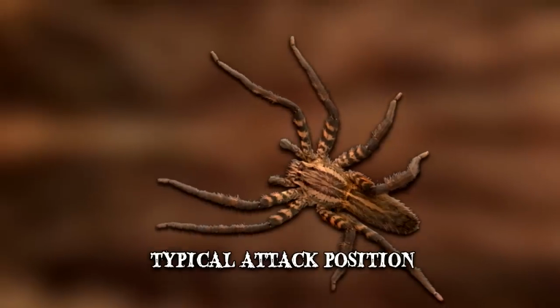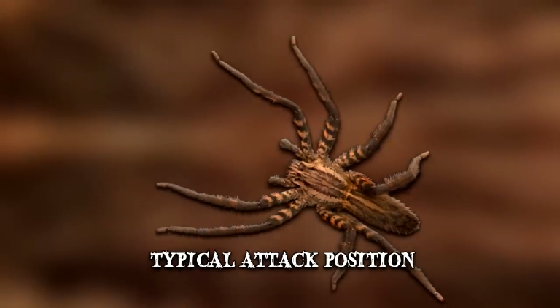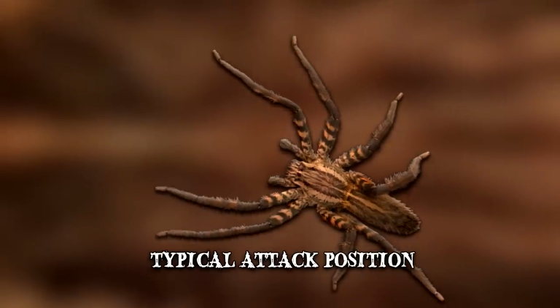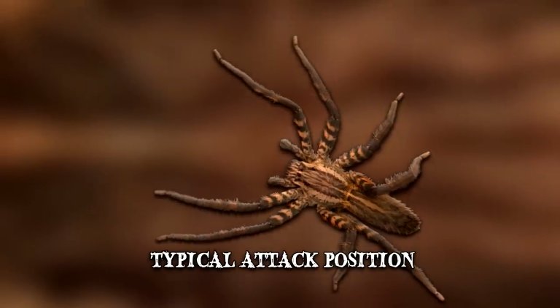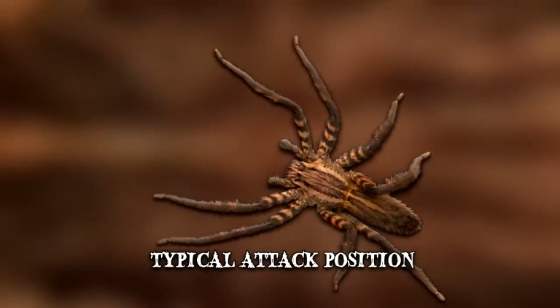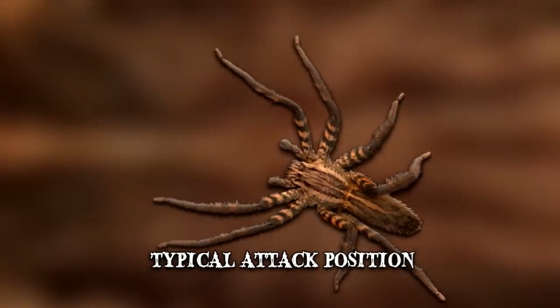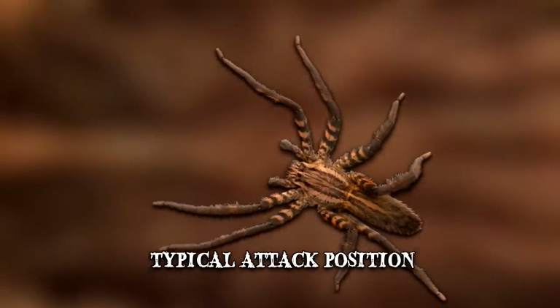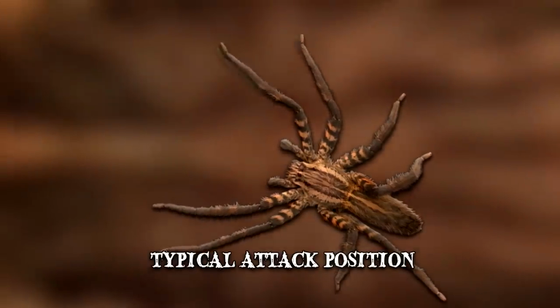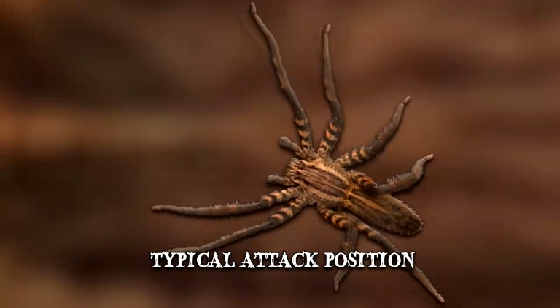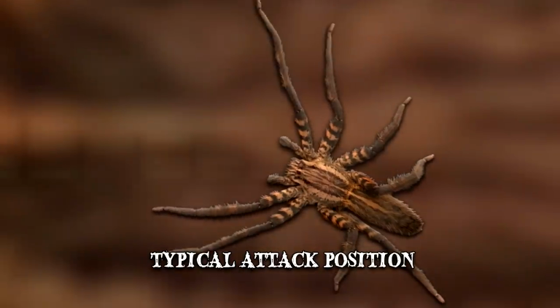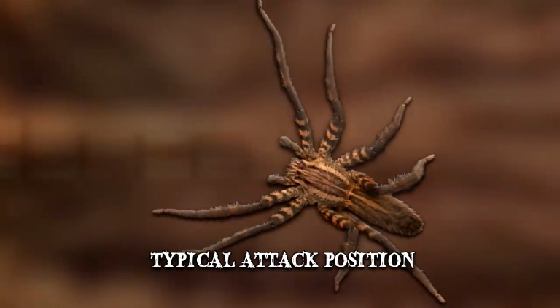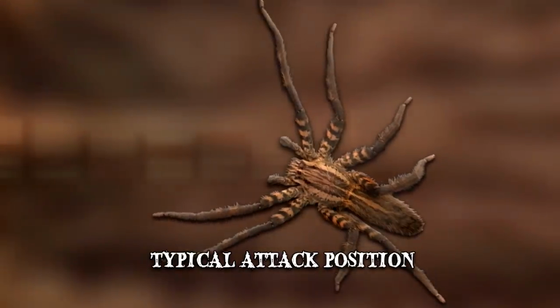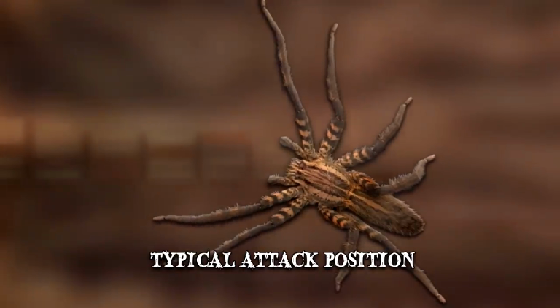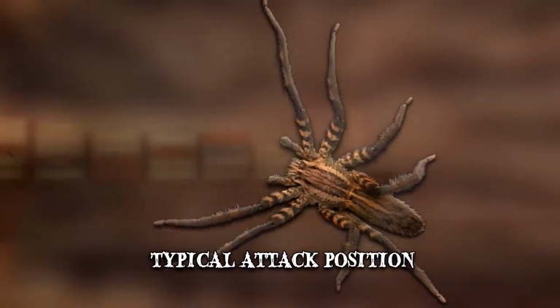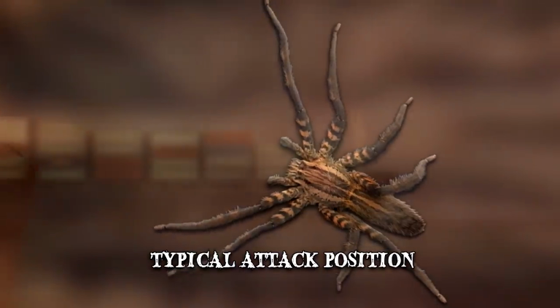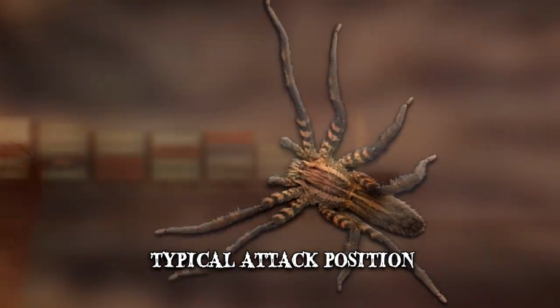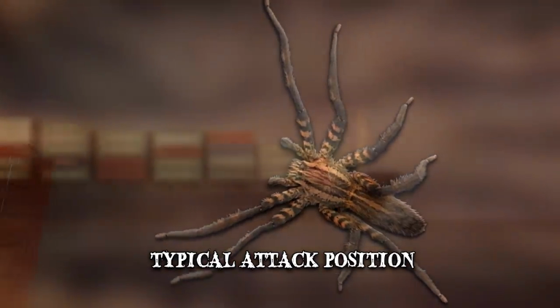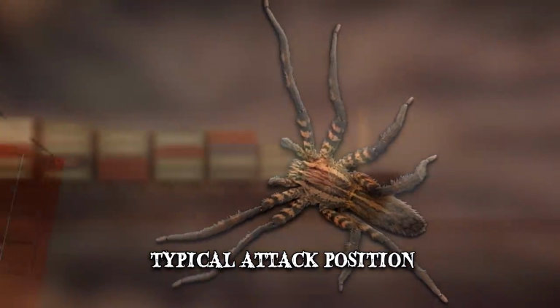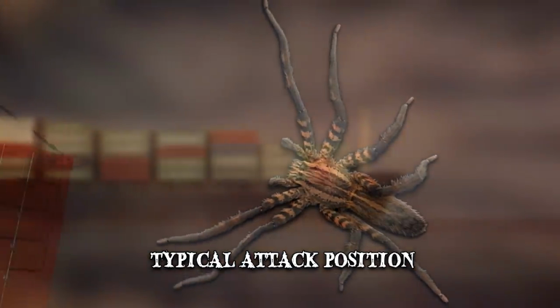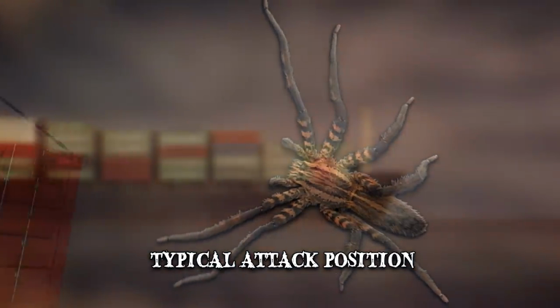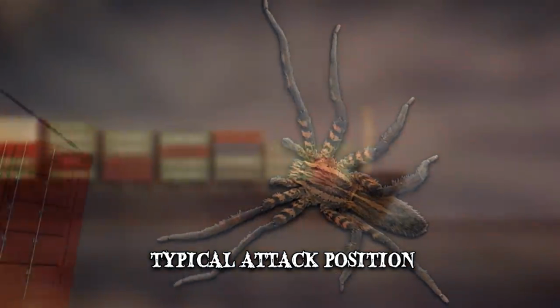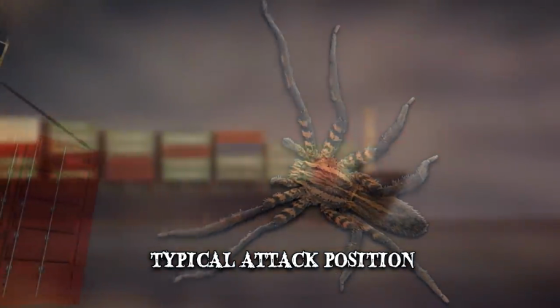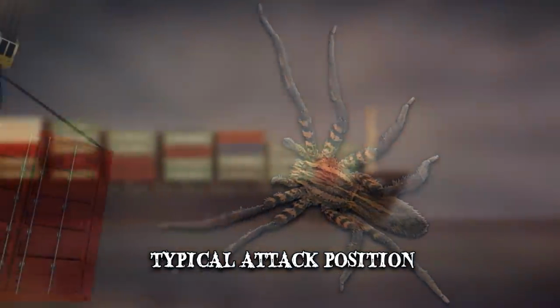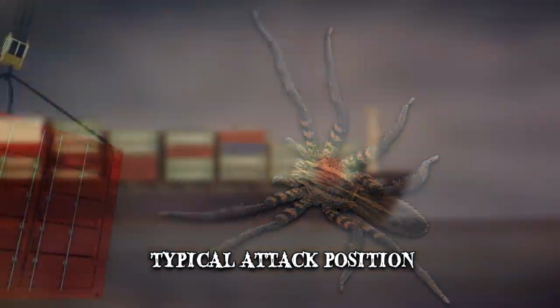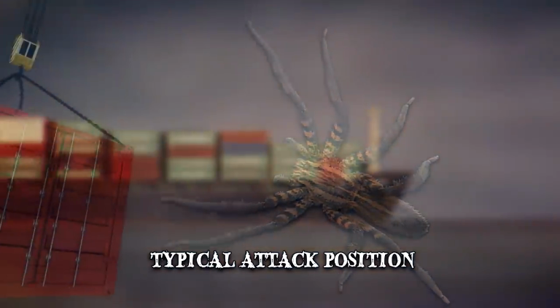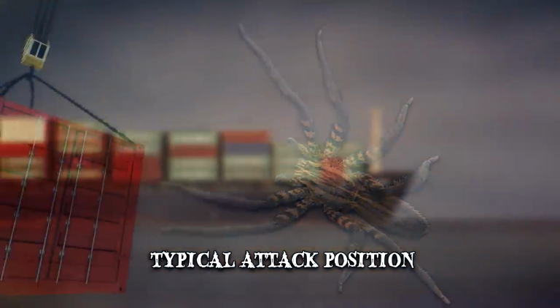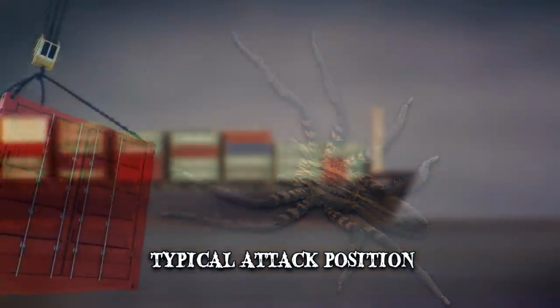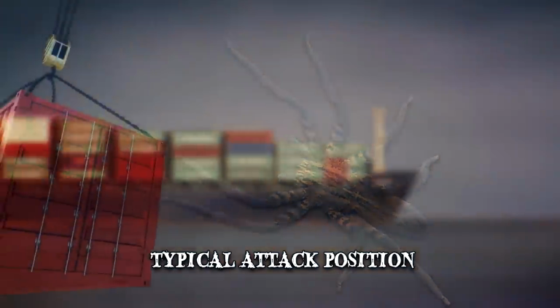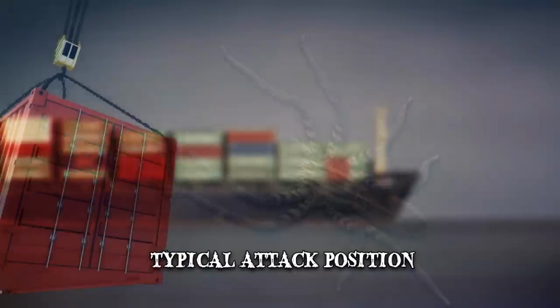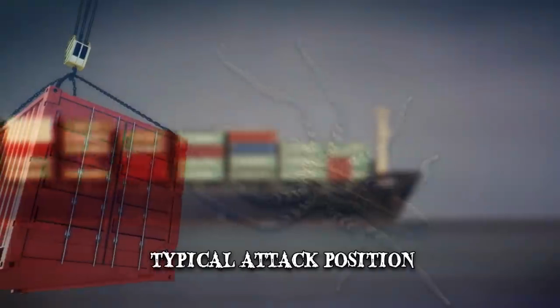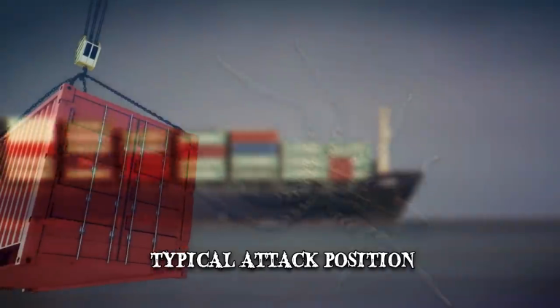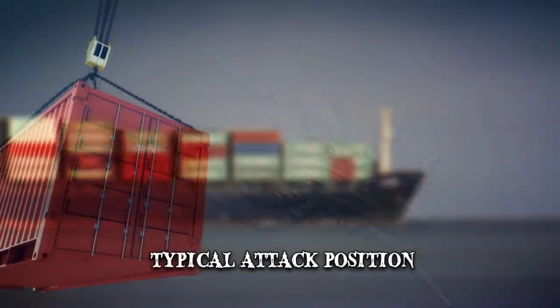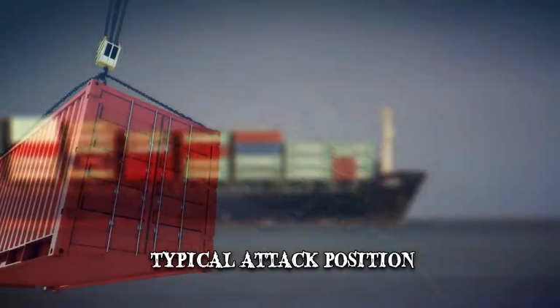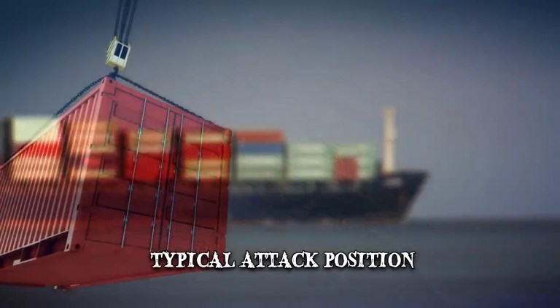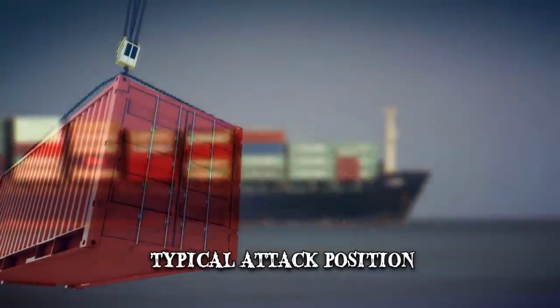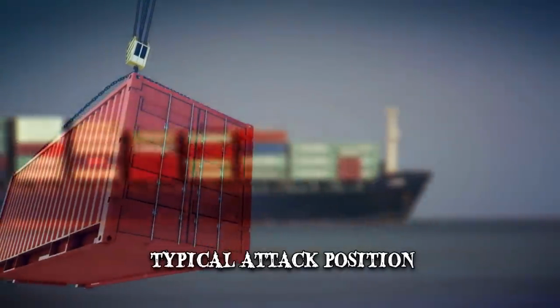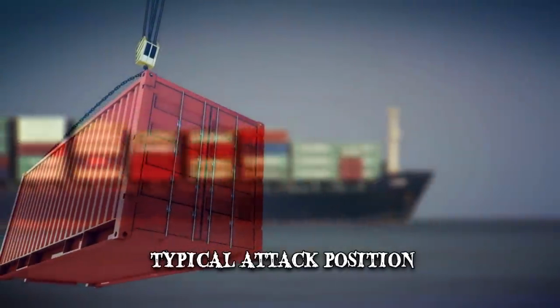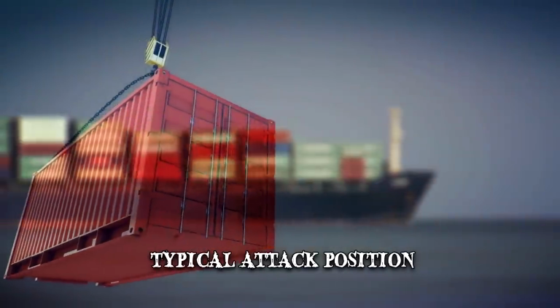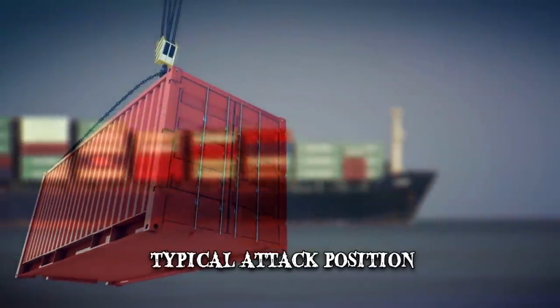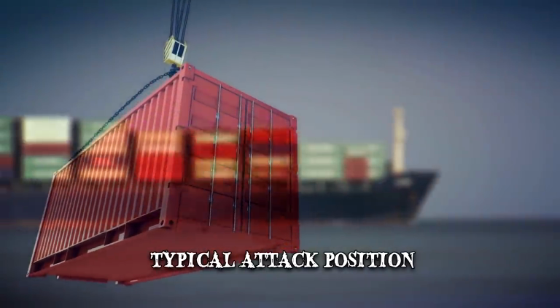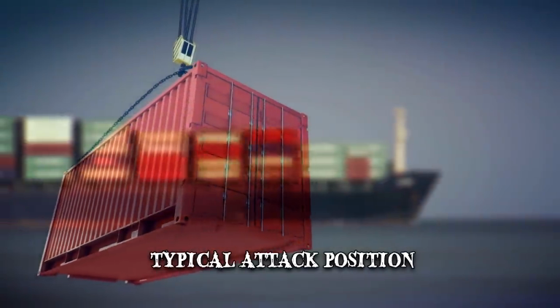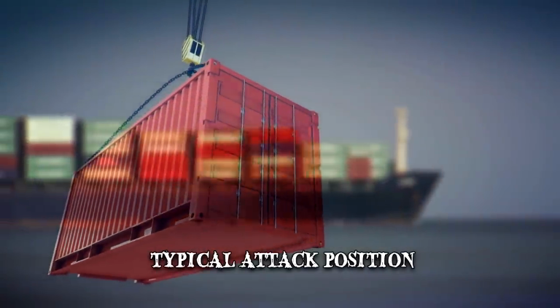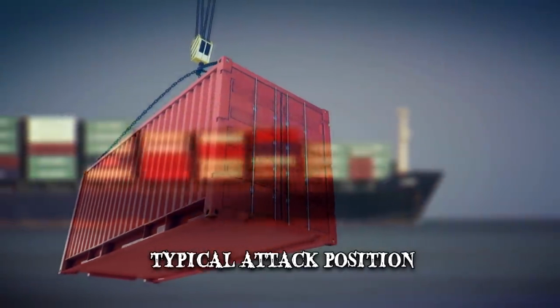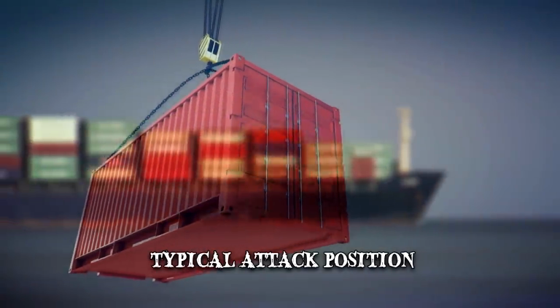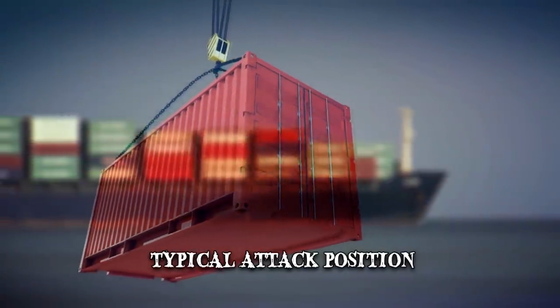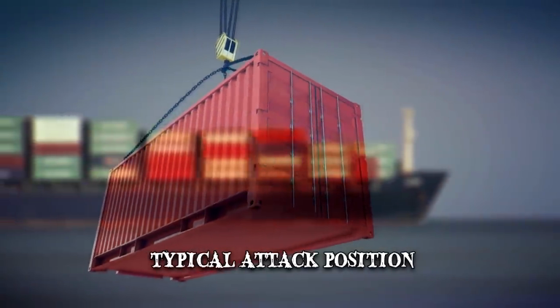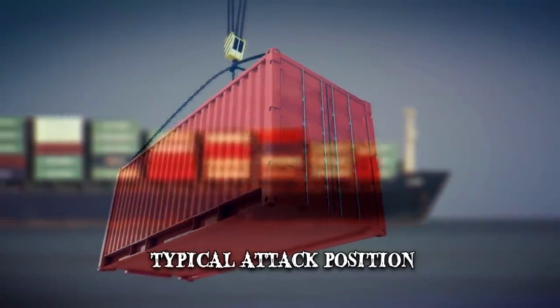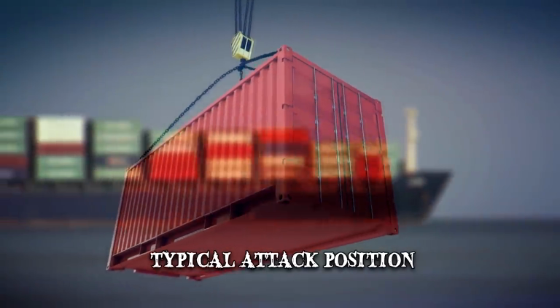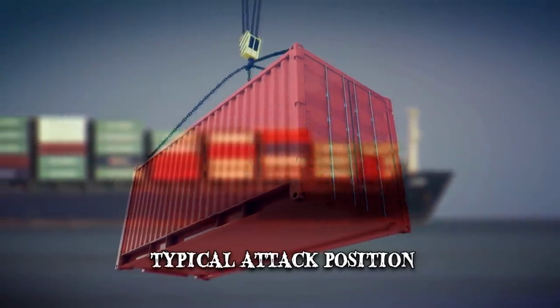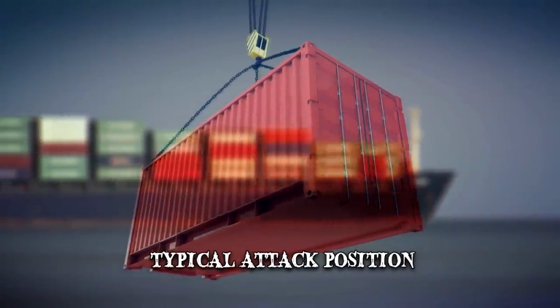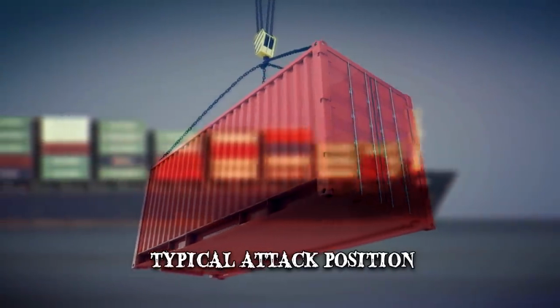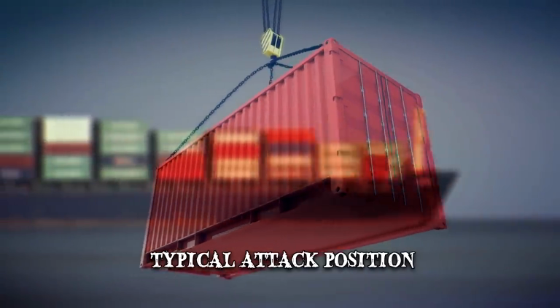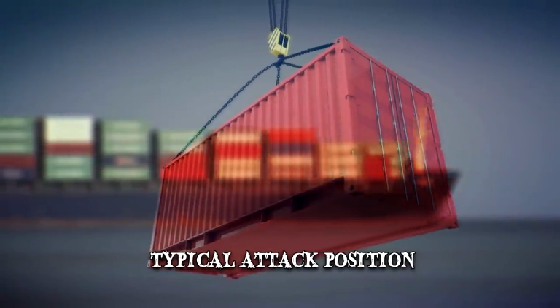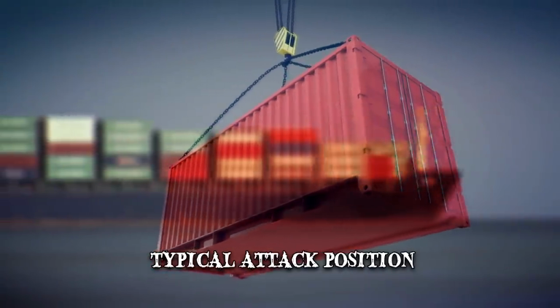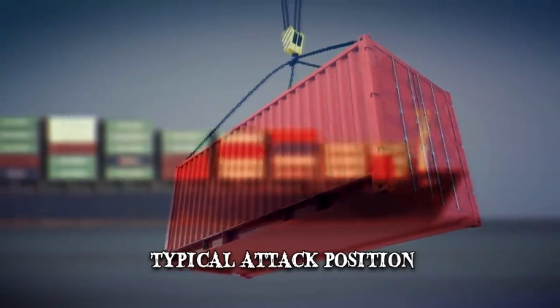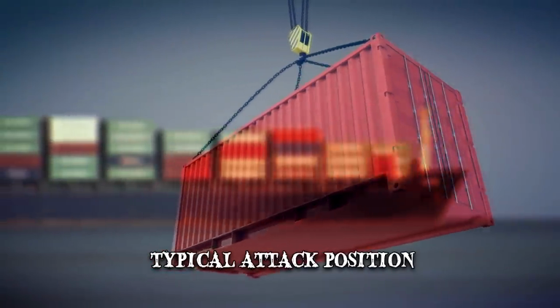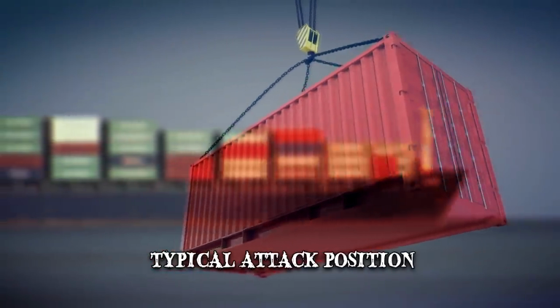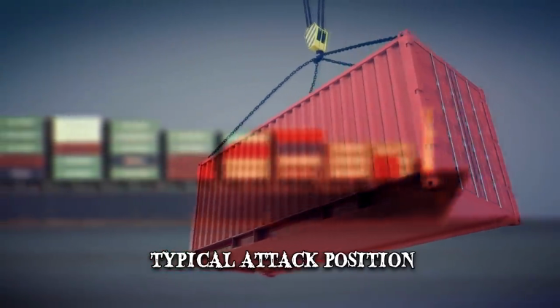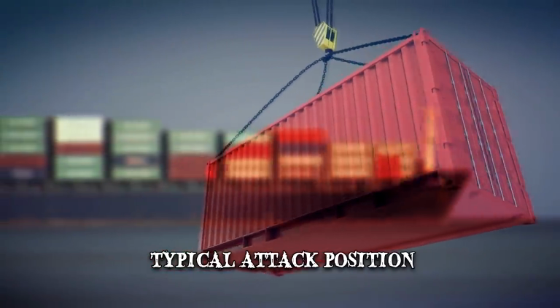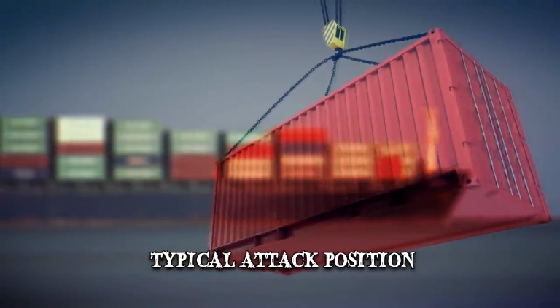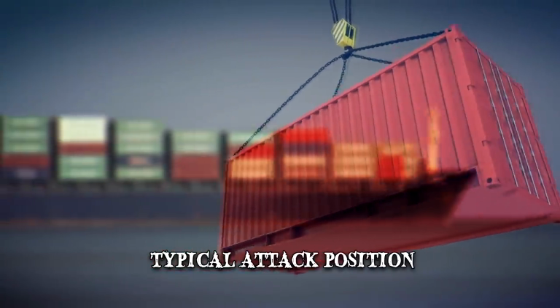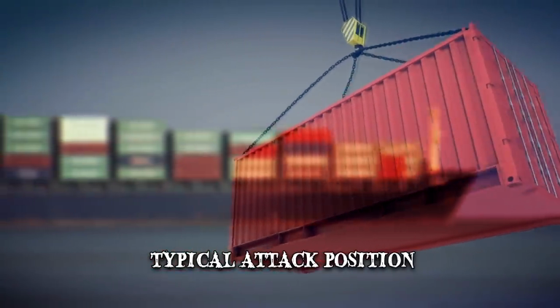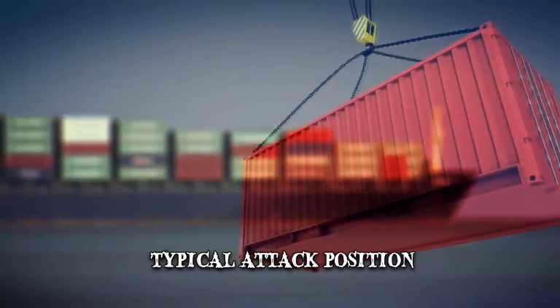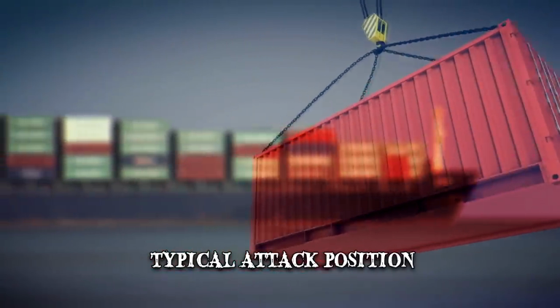It's possible that, as many other specimens had in the past, it arrived in England in a shipment of bananas.